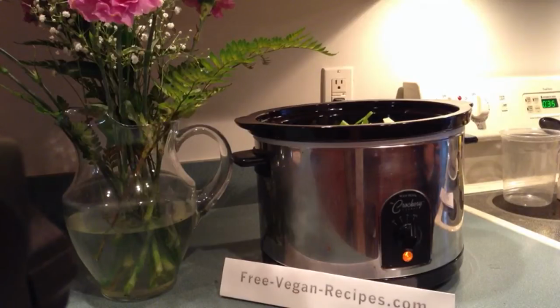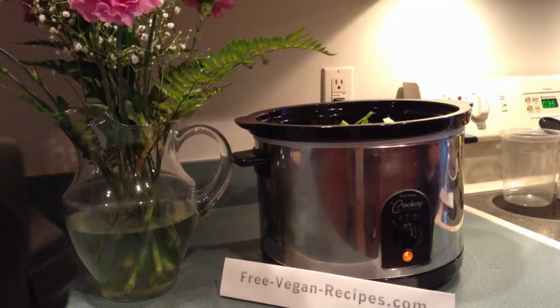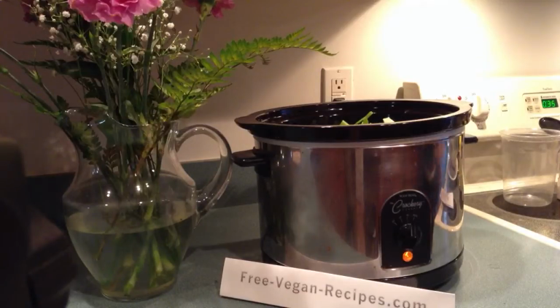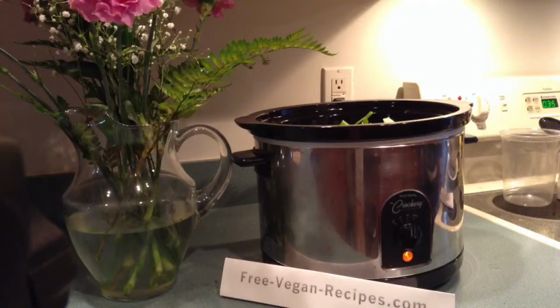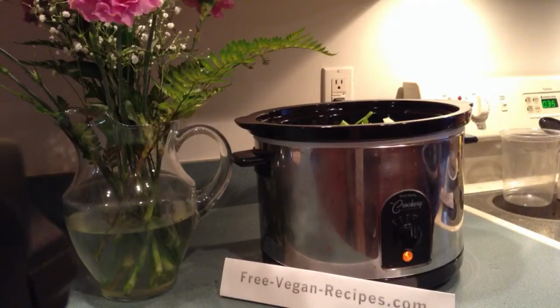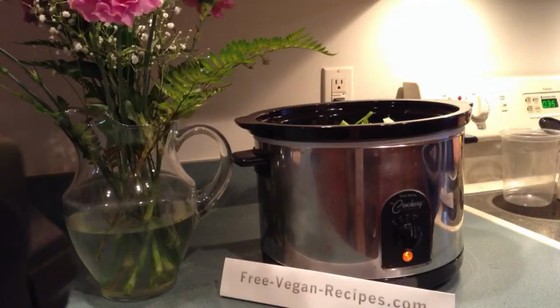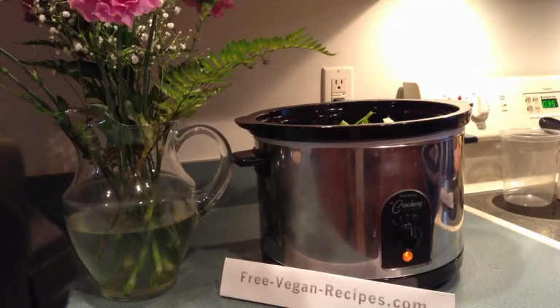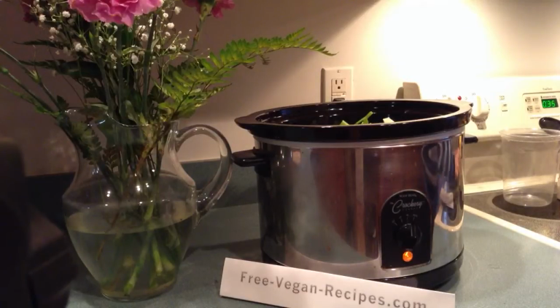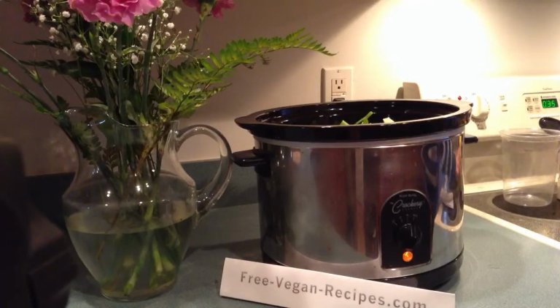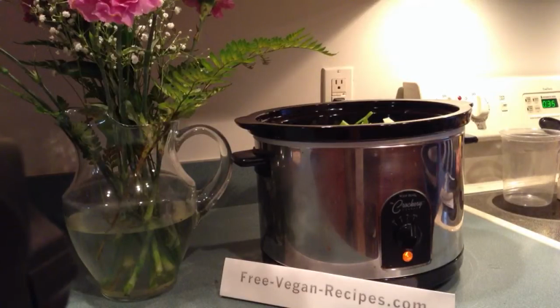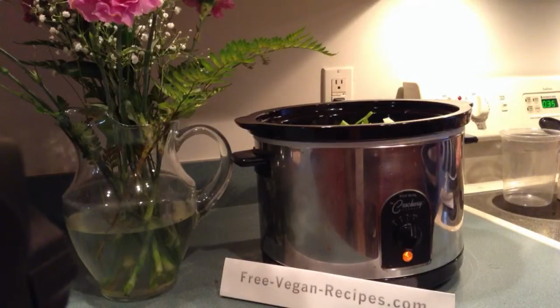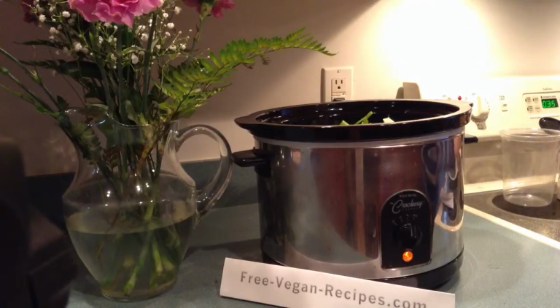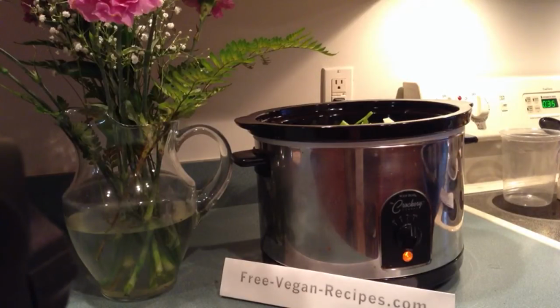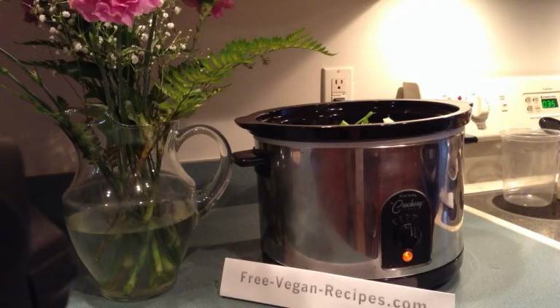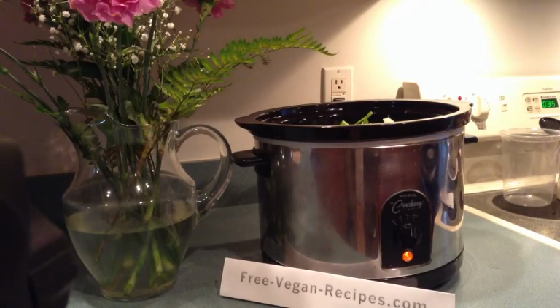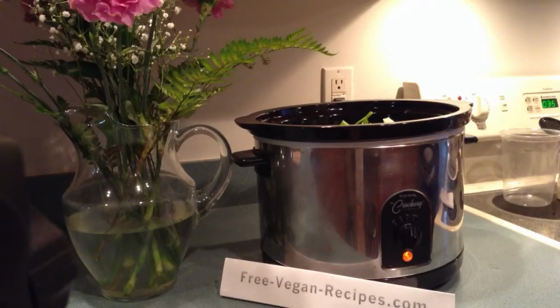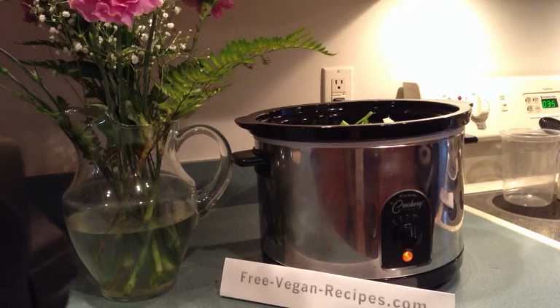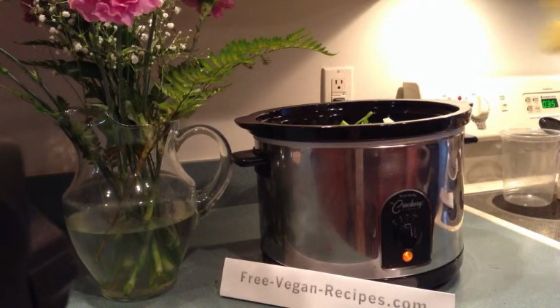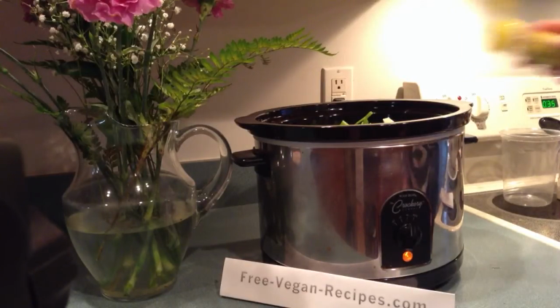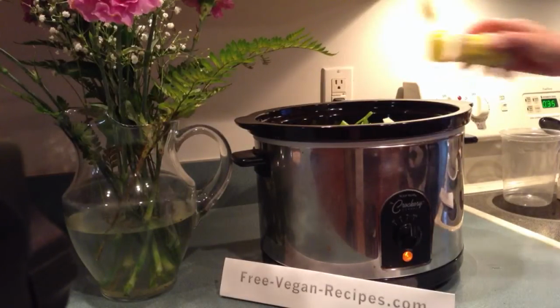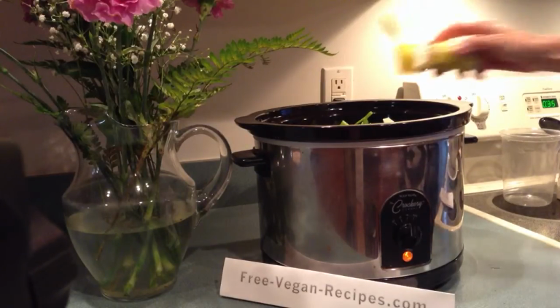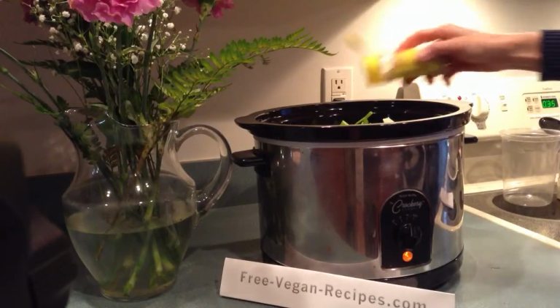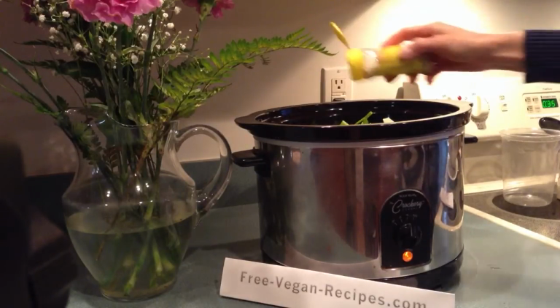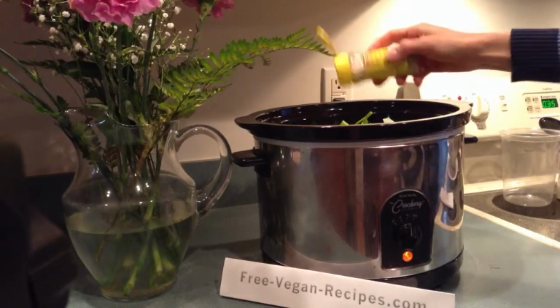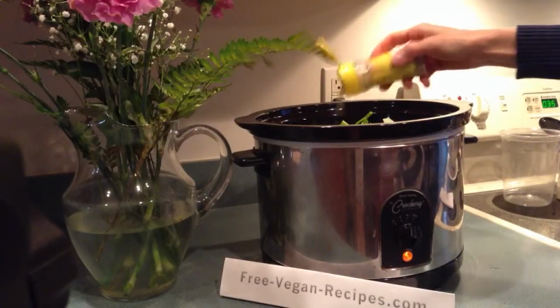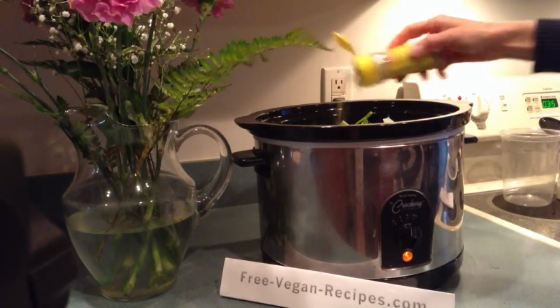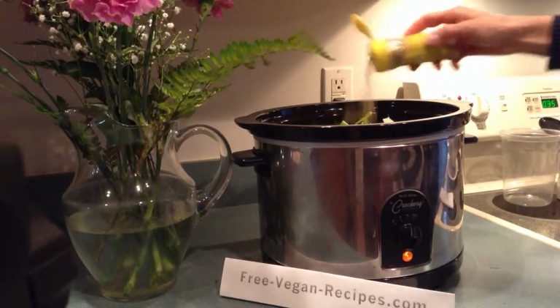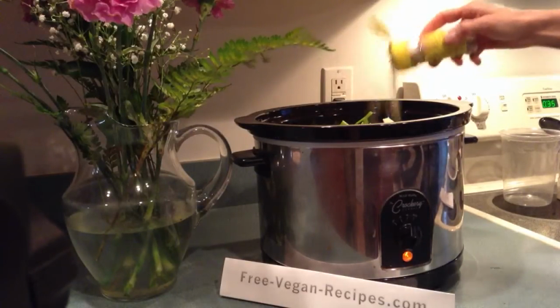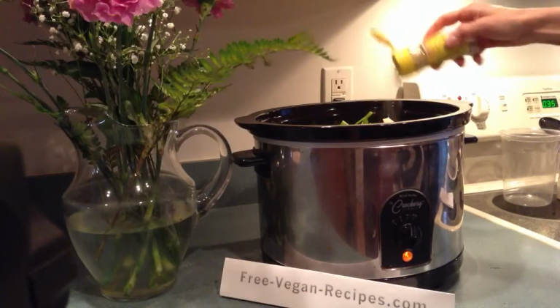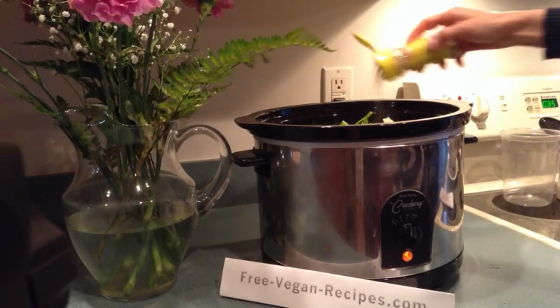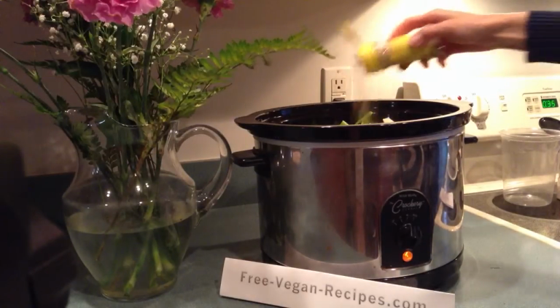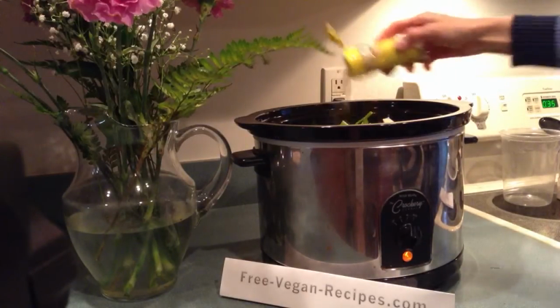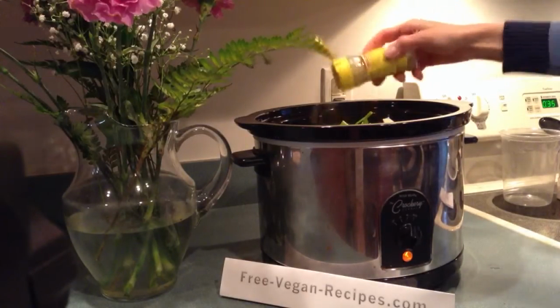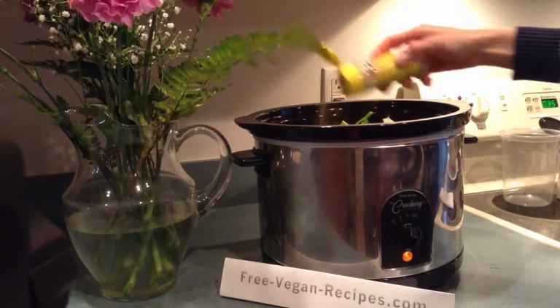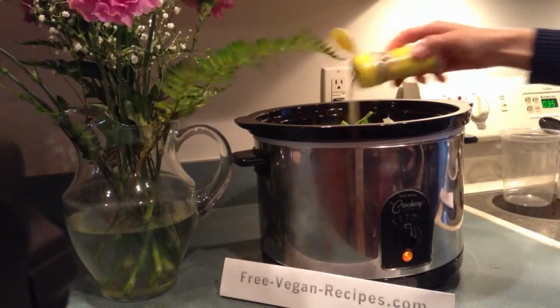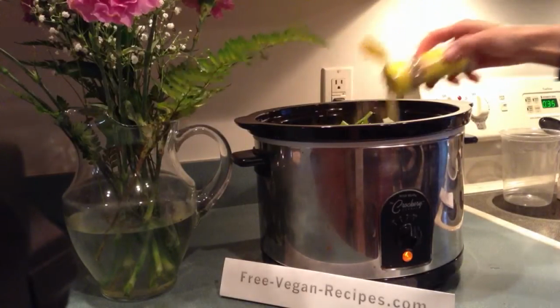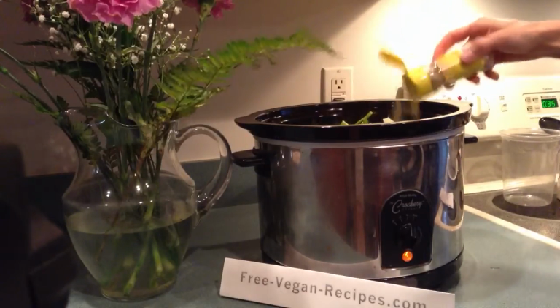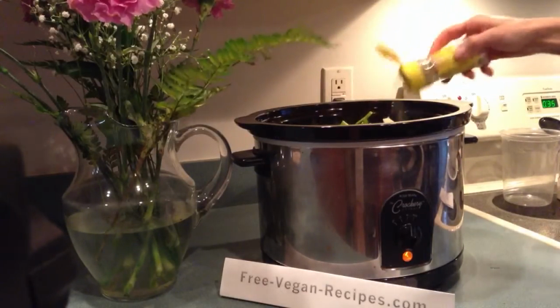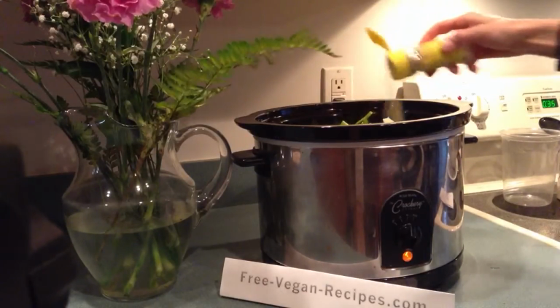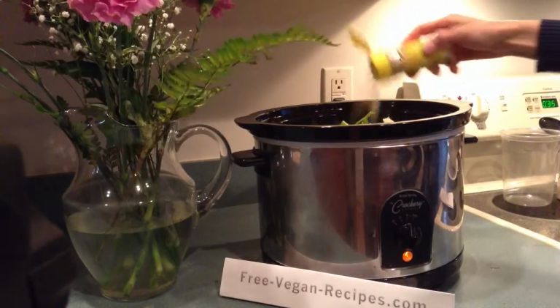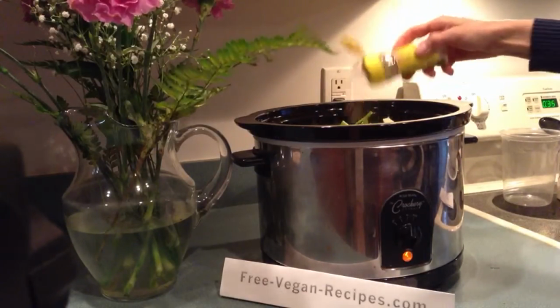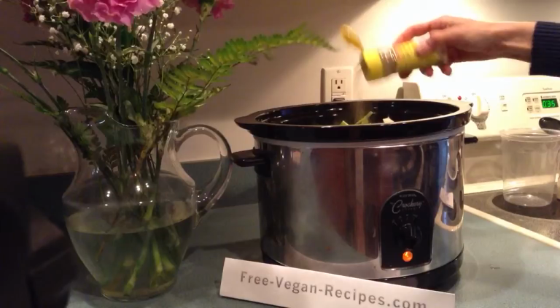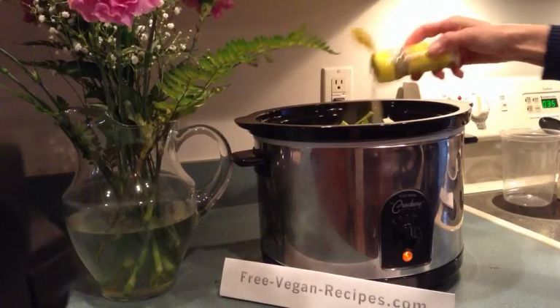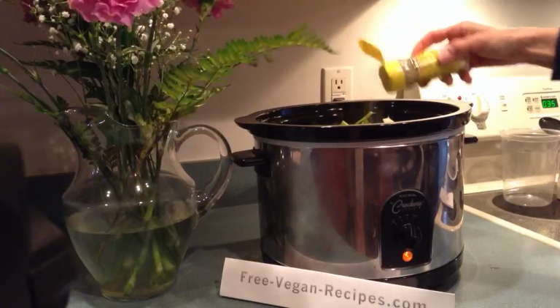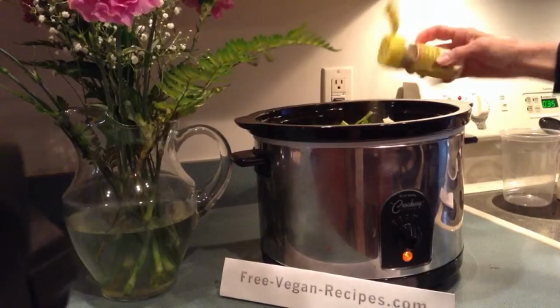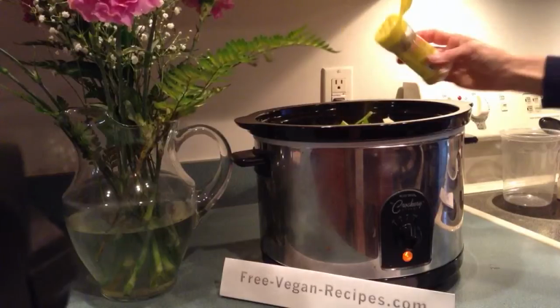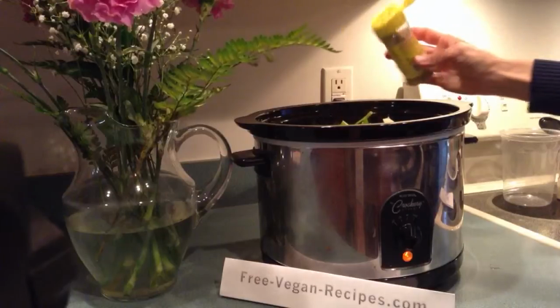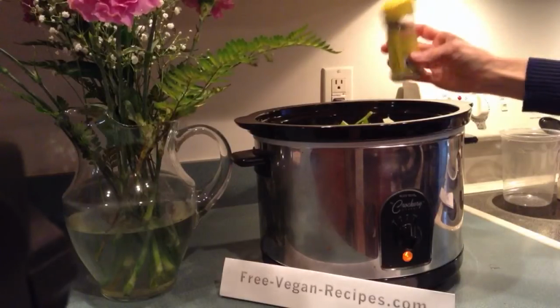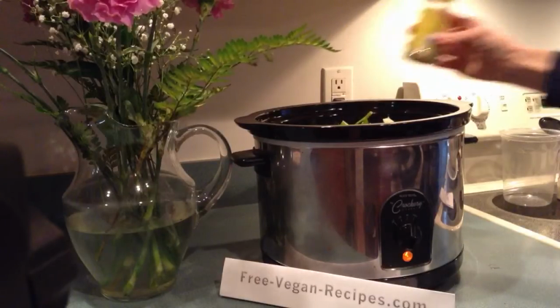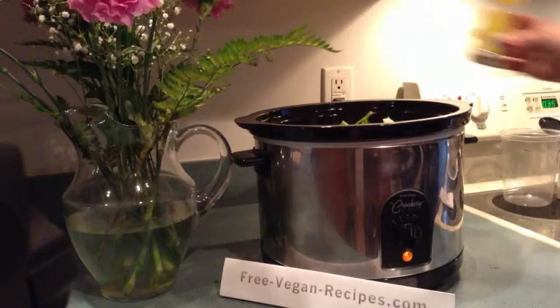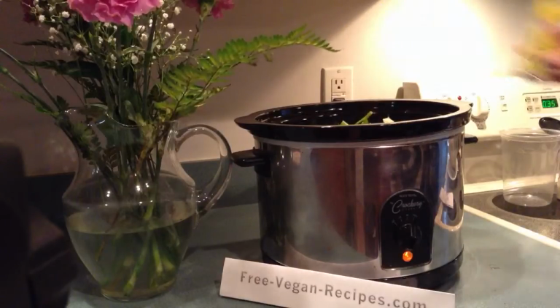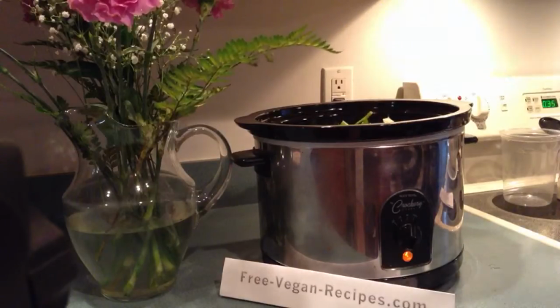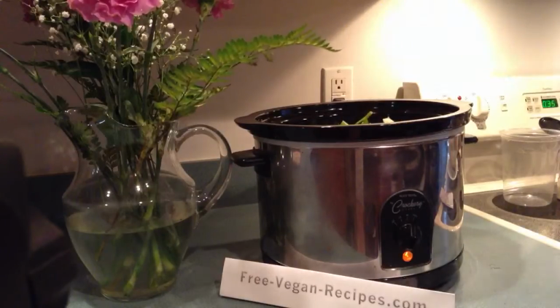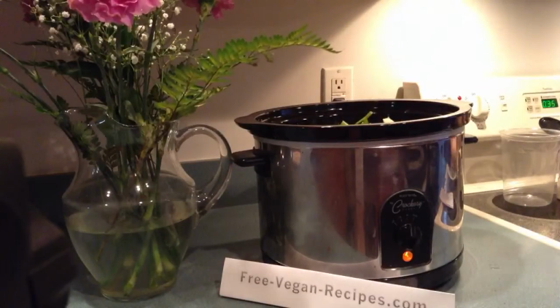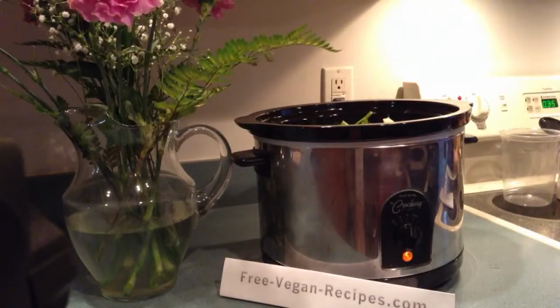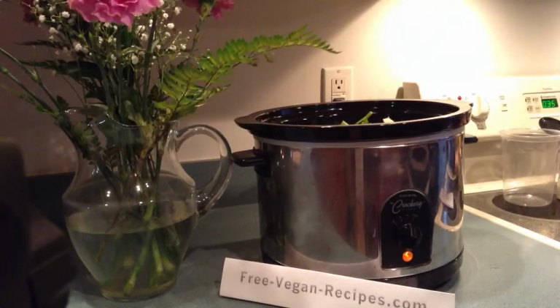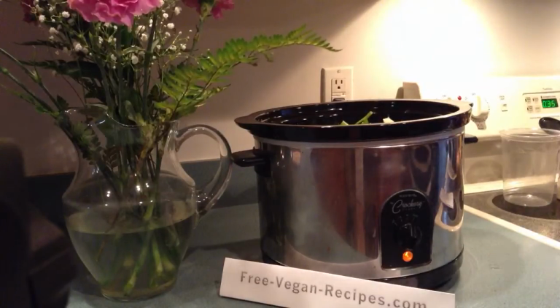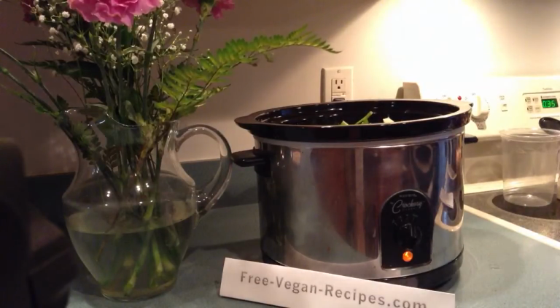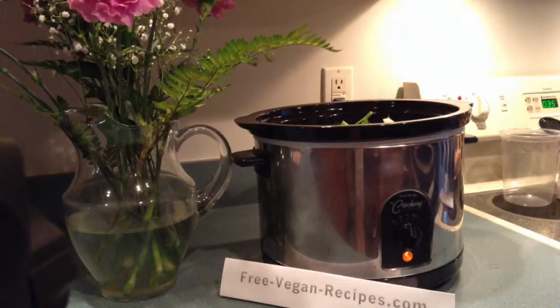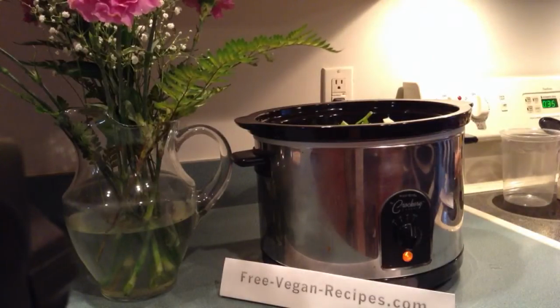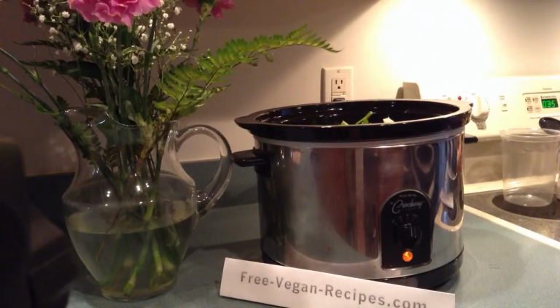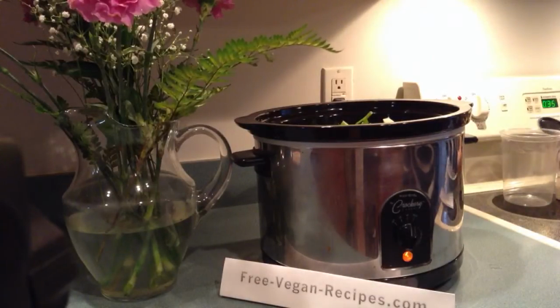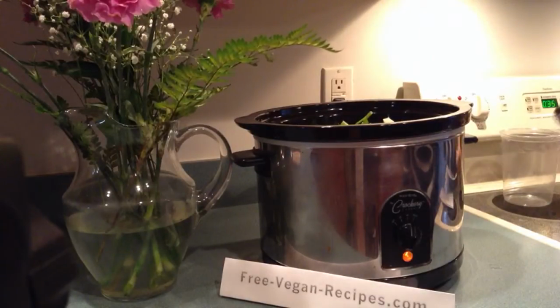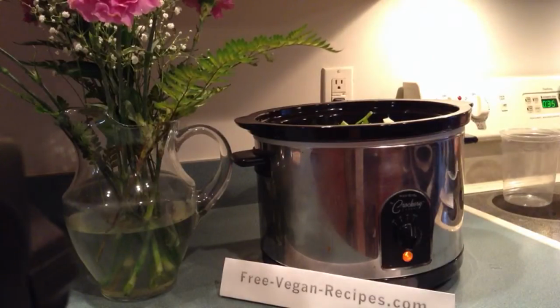Here we're going to add some Mrs. Dash and some minced onion.